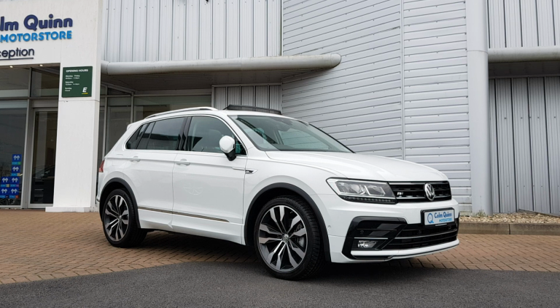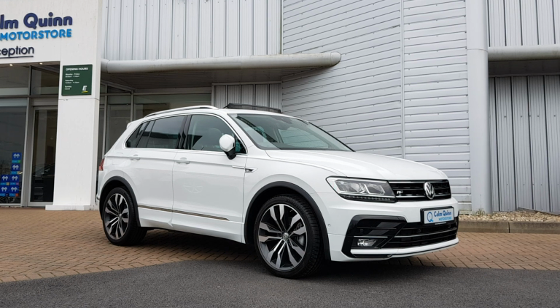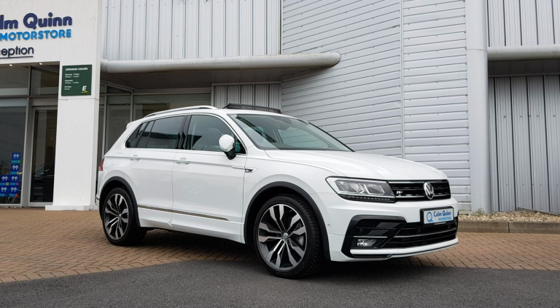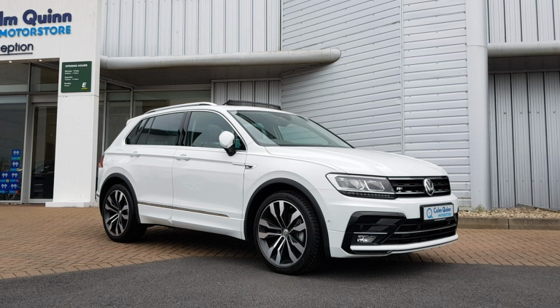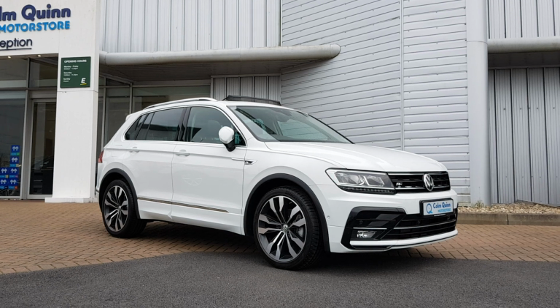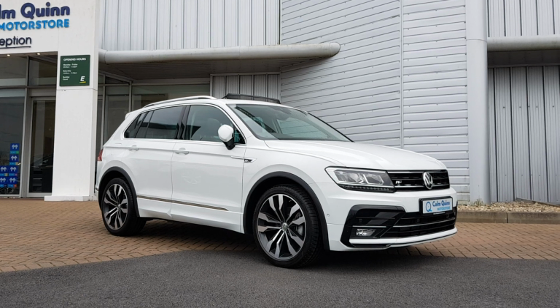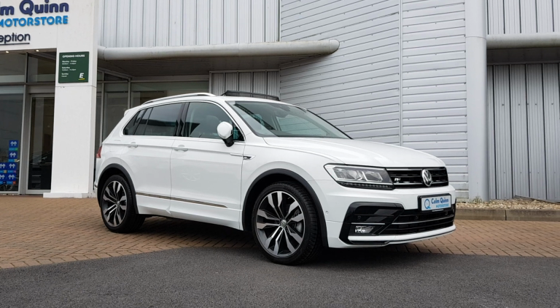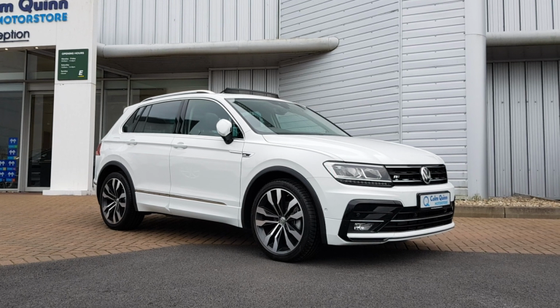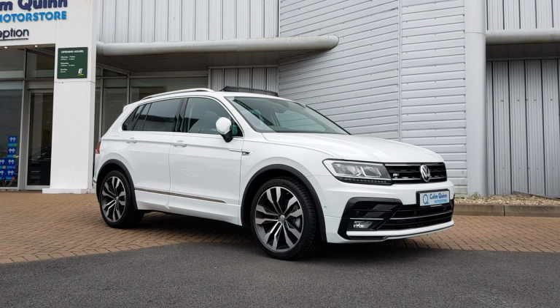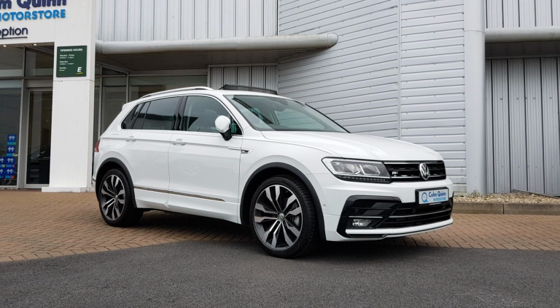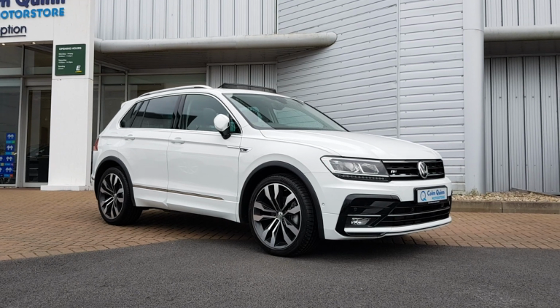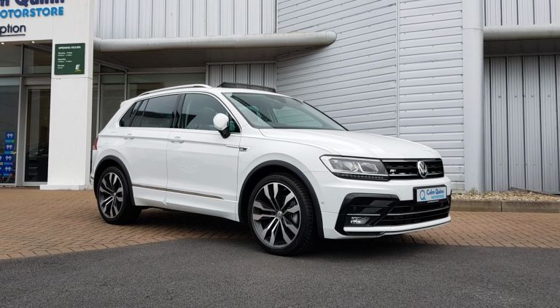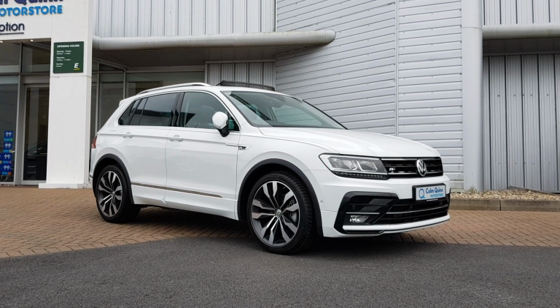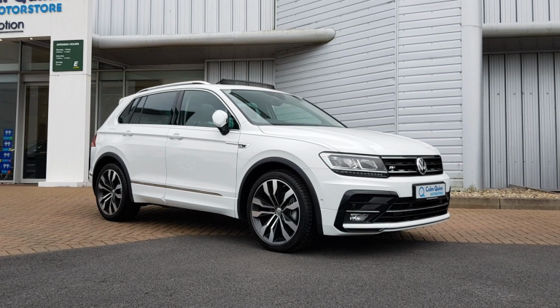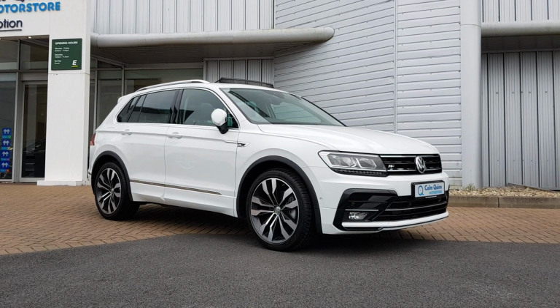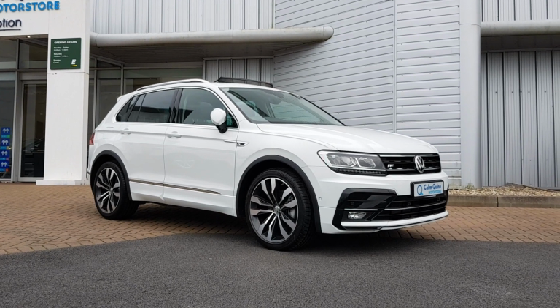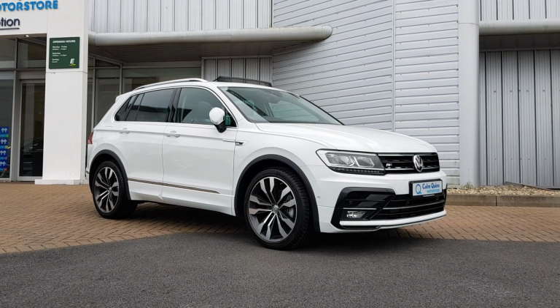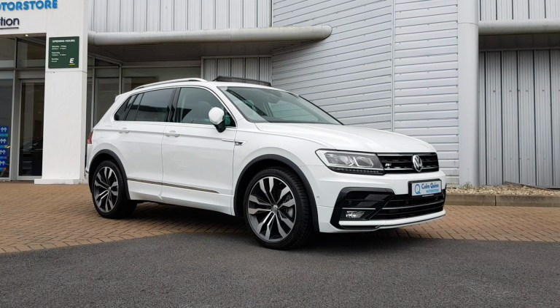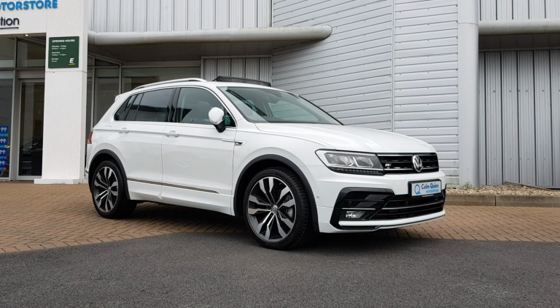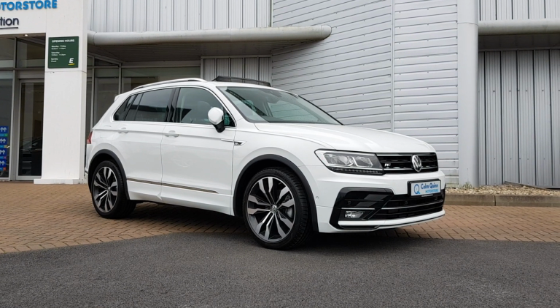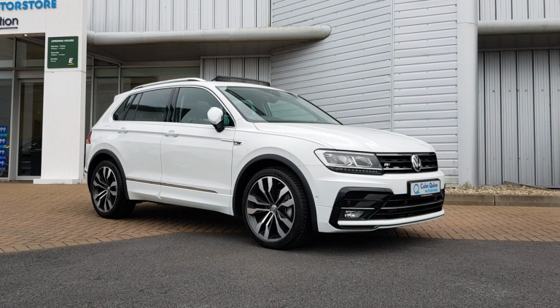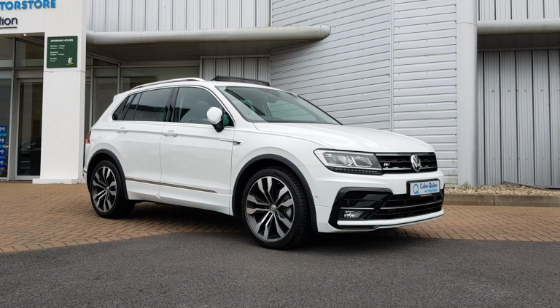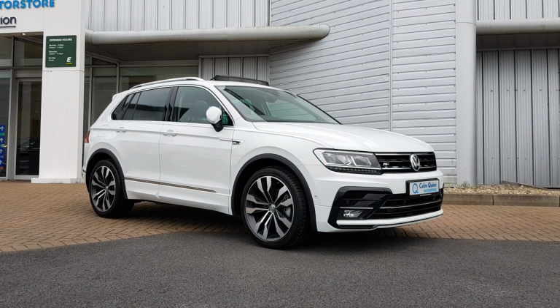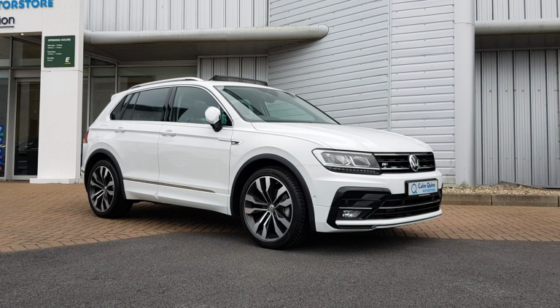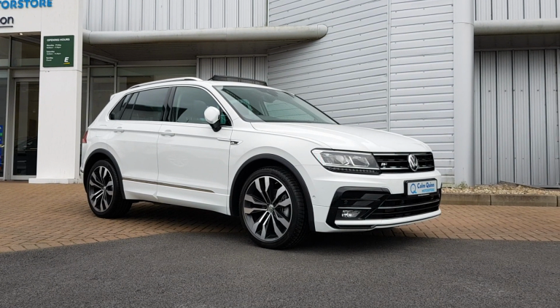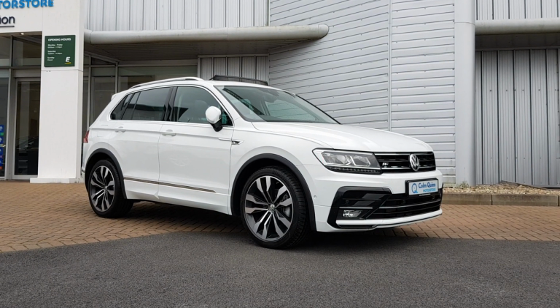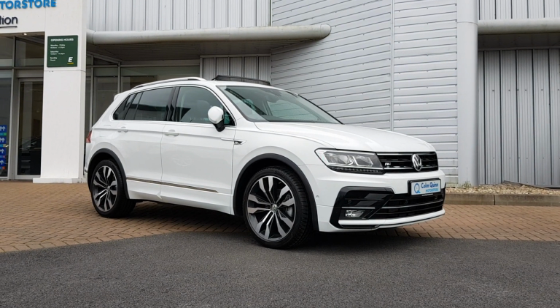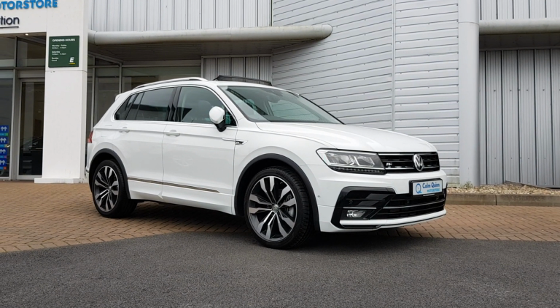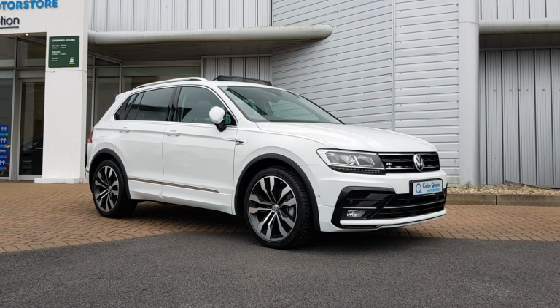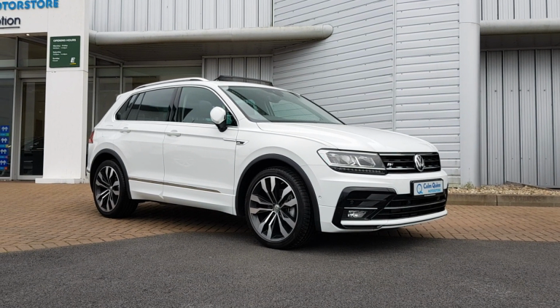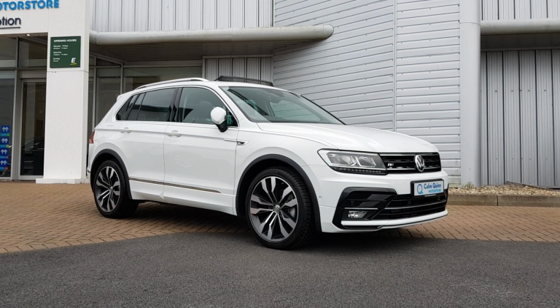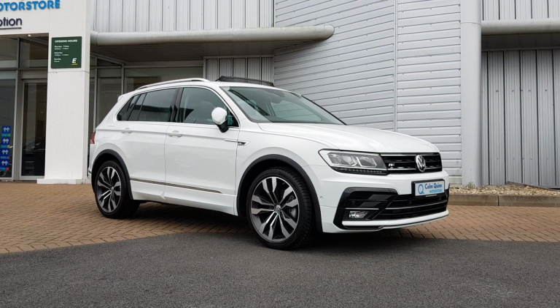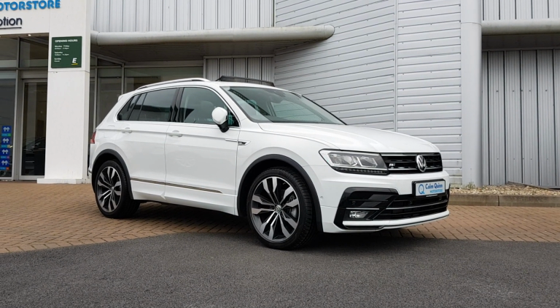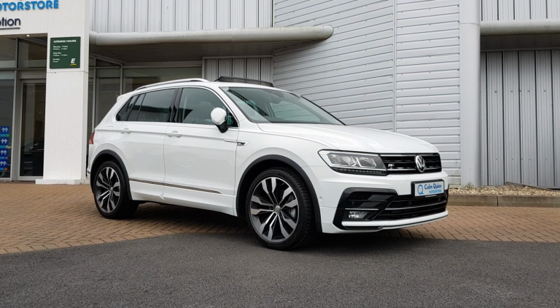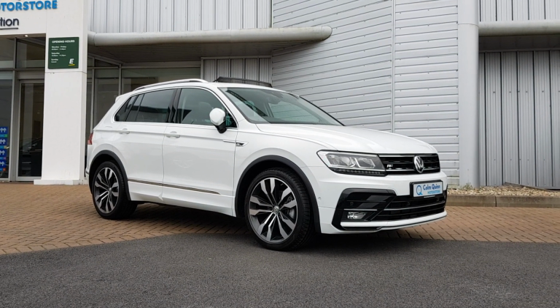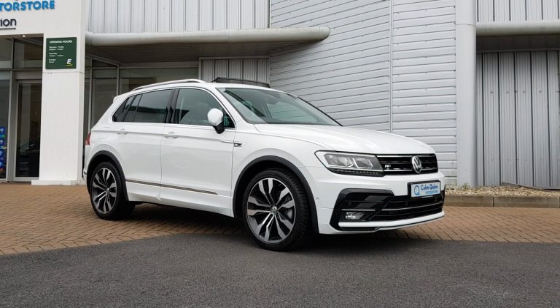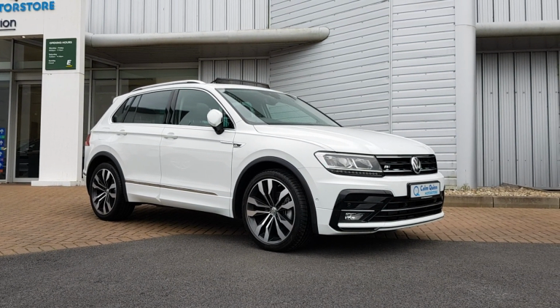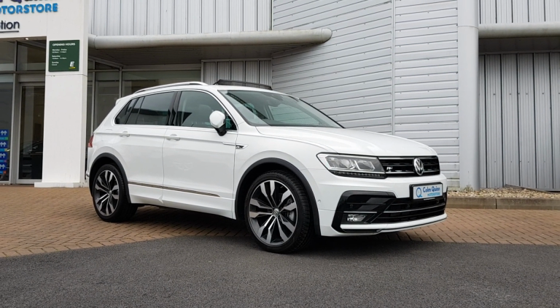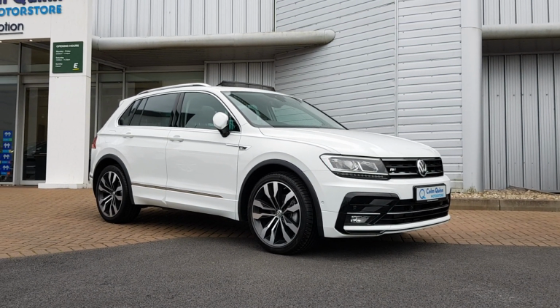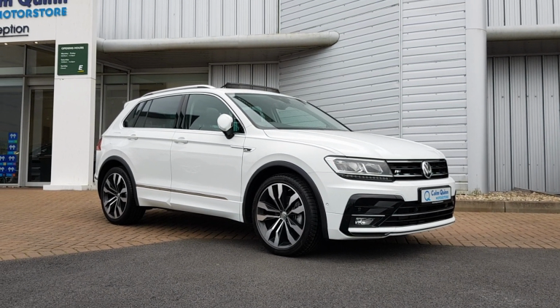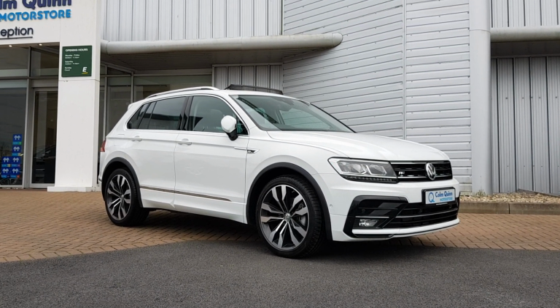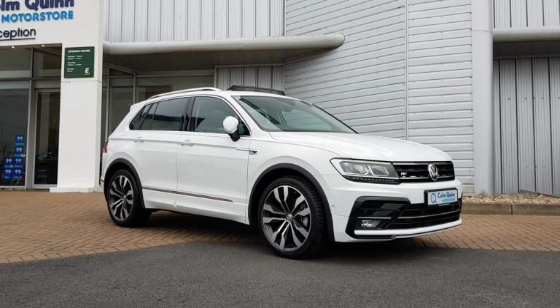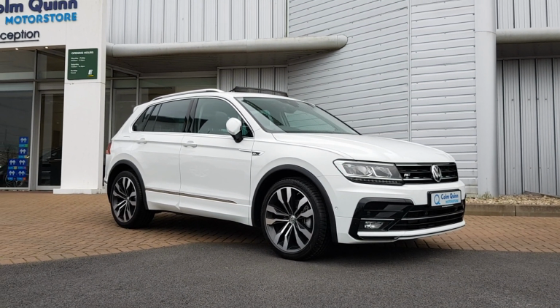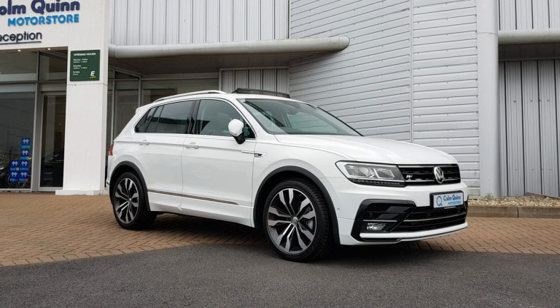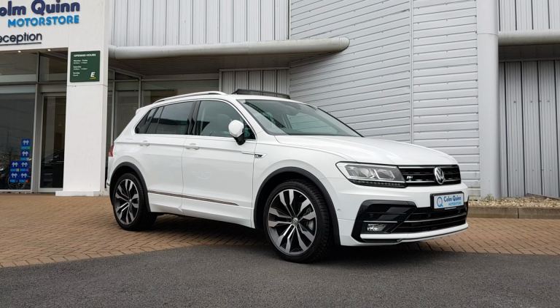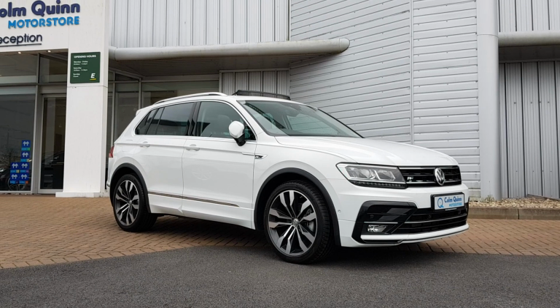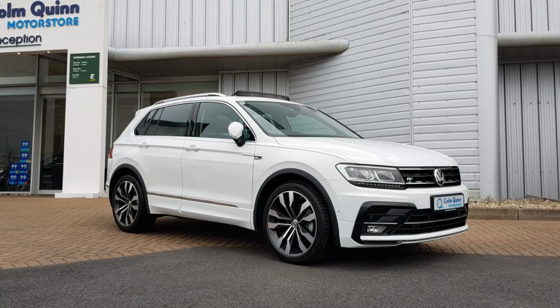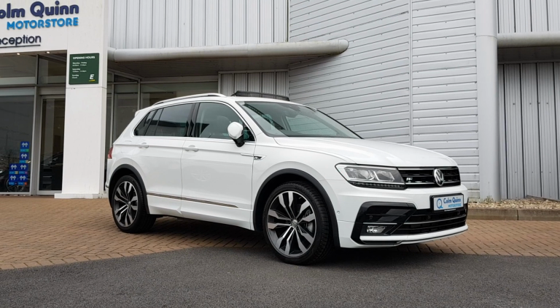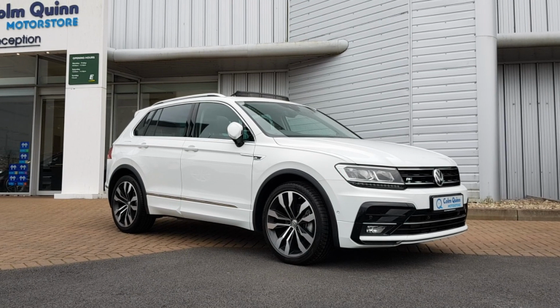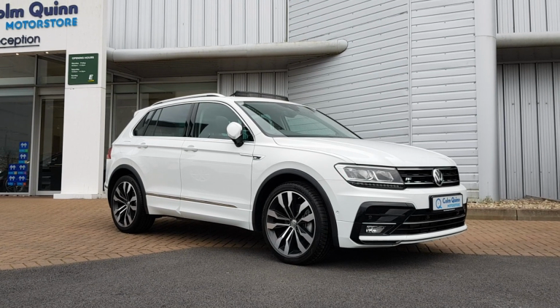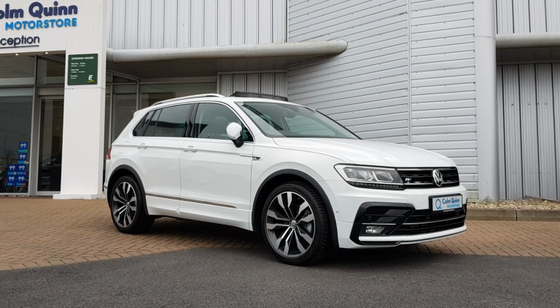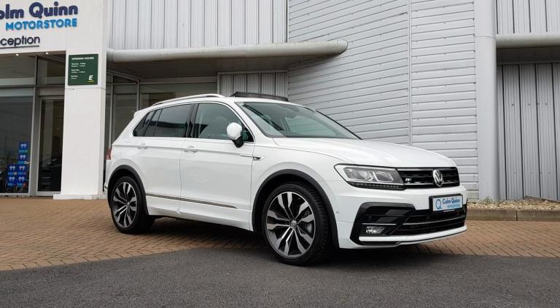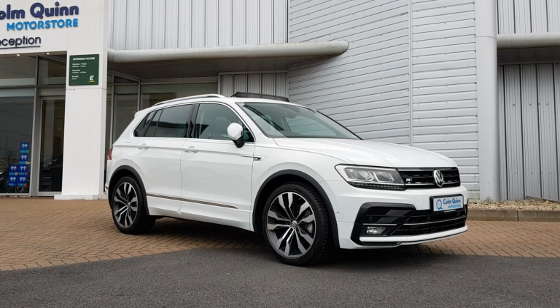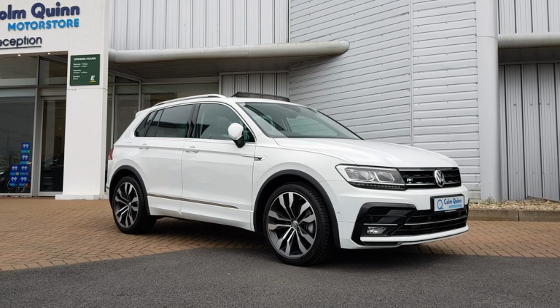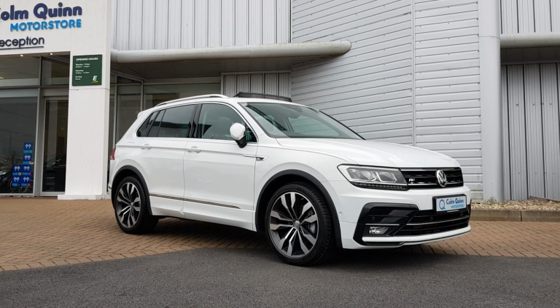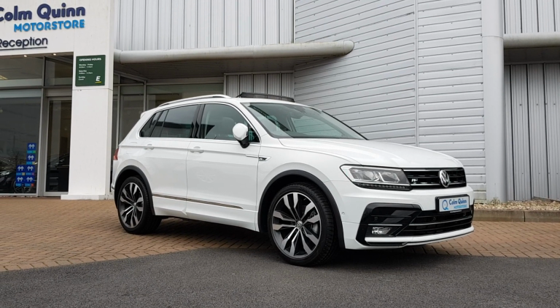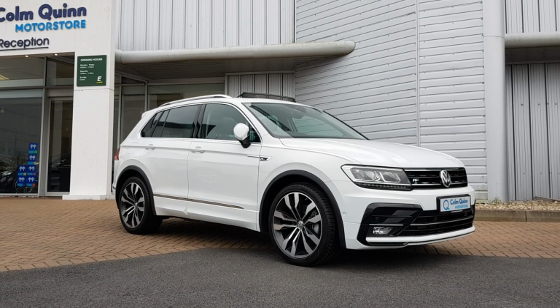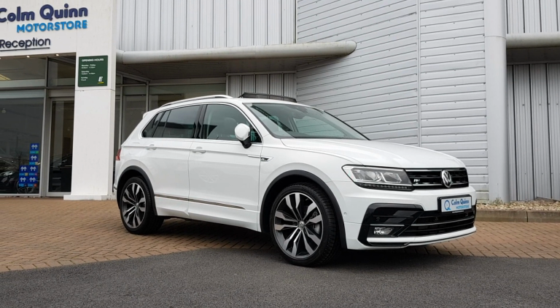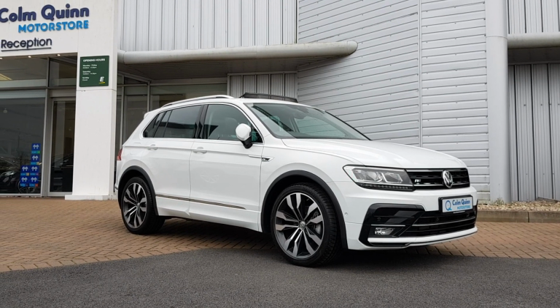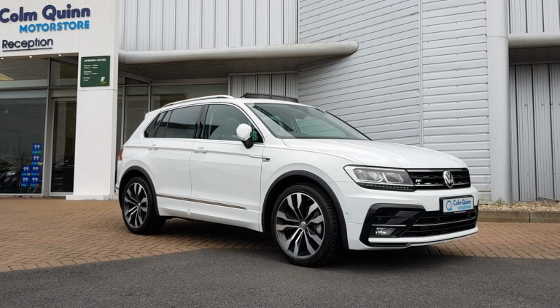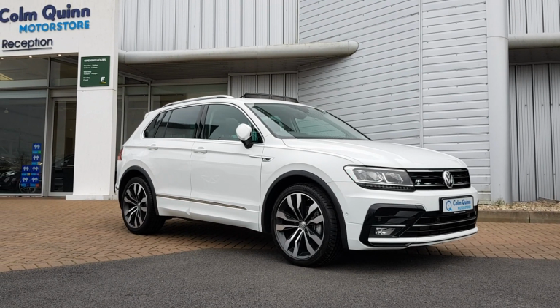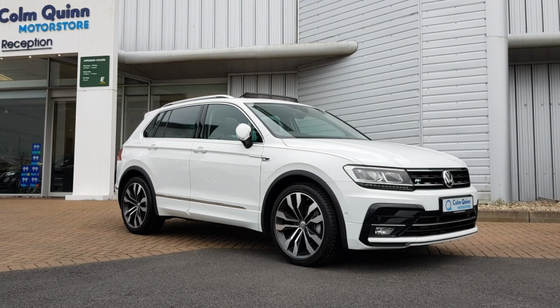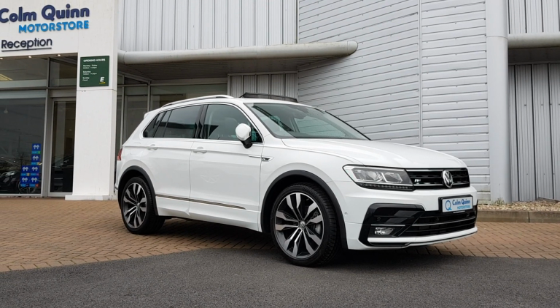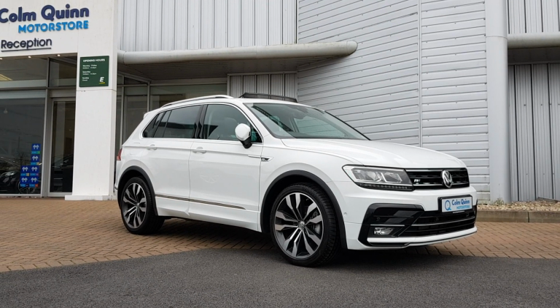Hi, it's Cairo here from Colmcran Motor Store here in Athlone, here to do a short video presentation of the stunning 2020 Volkswagen Tiguan that we have here in stock.